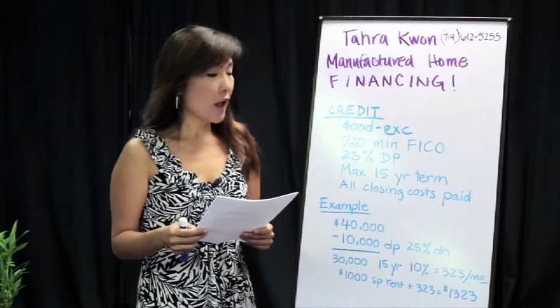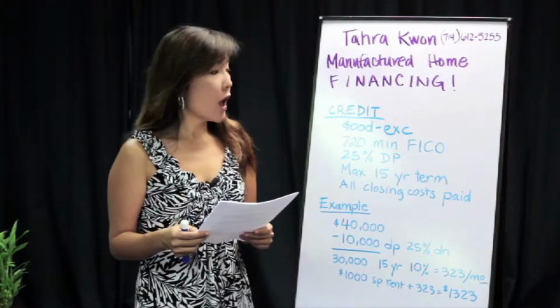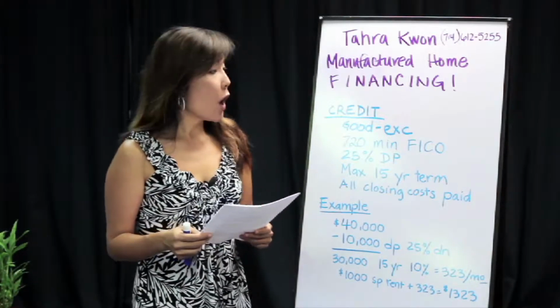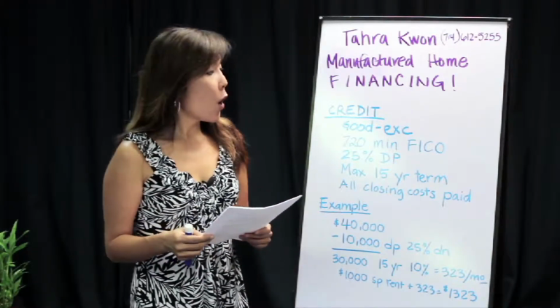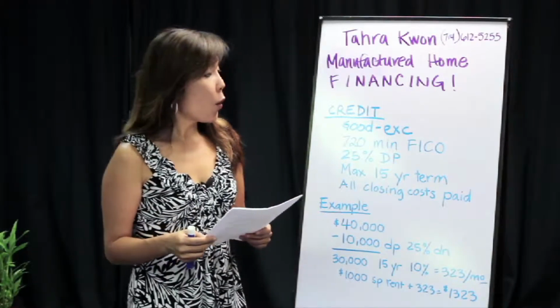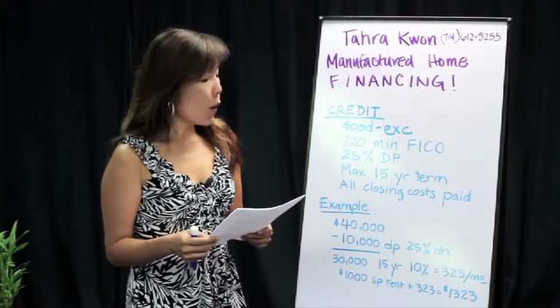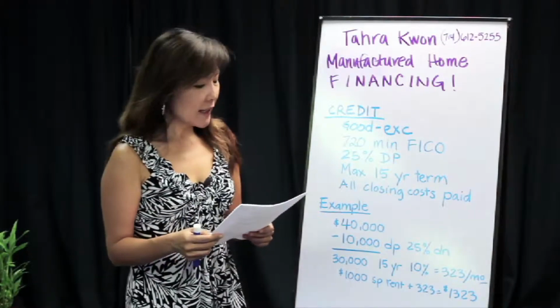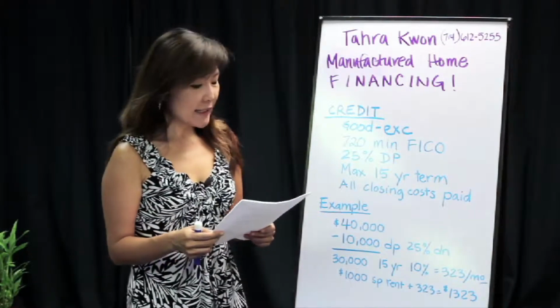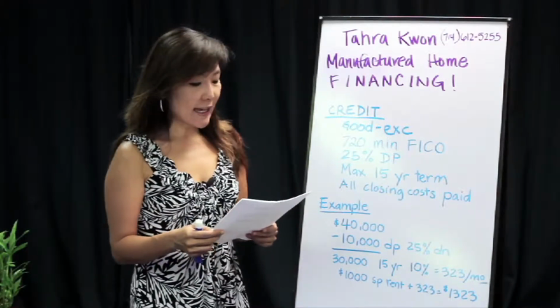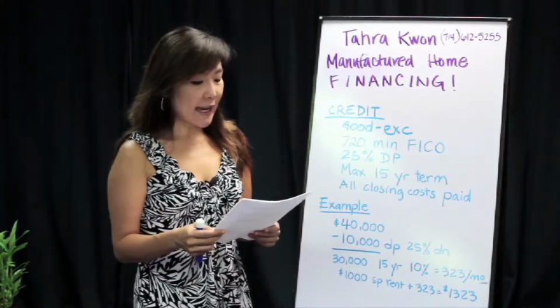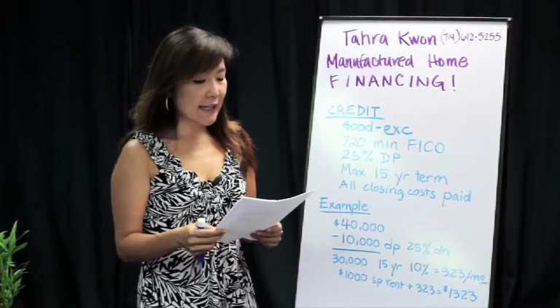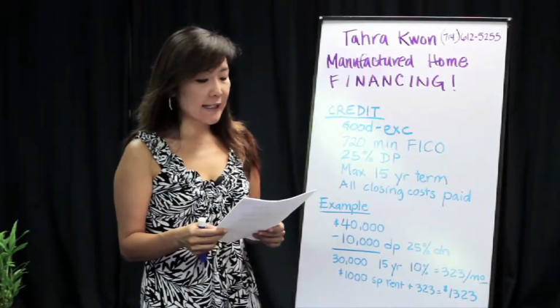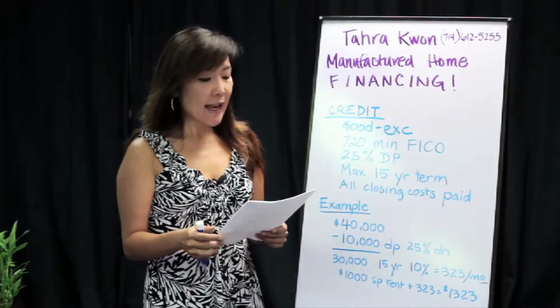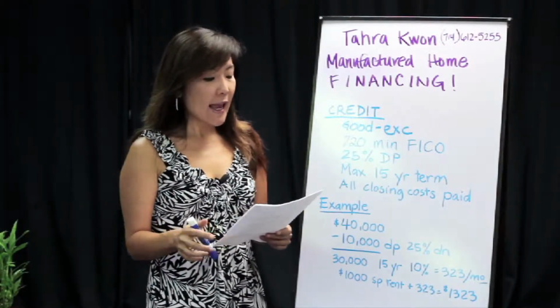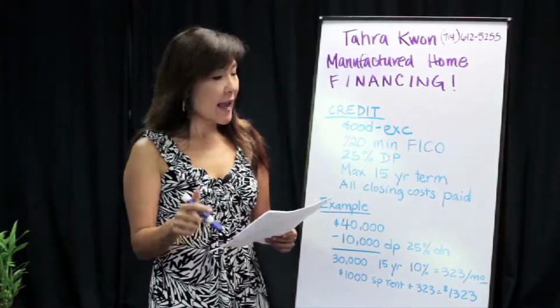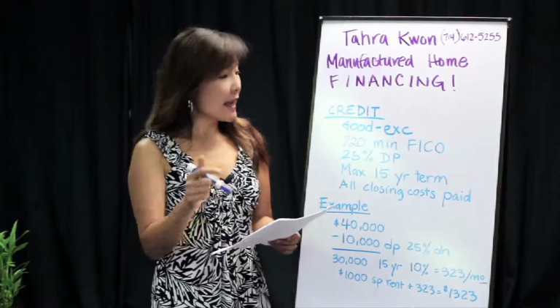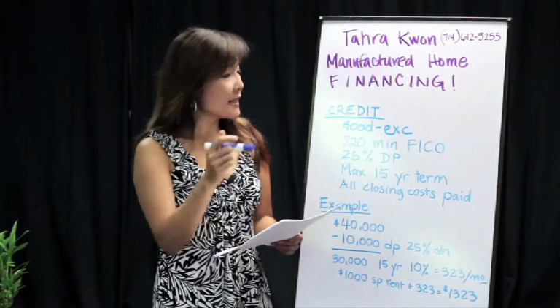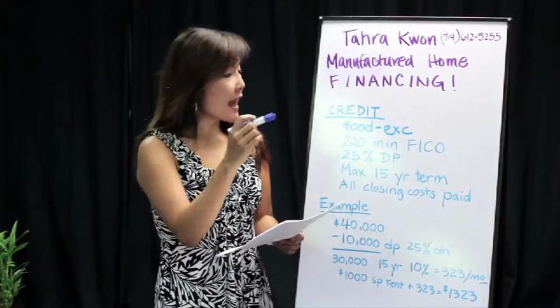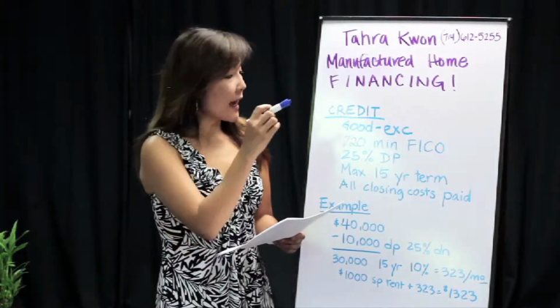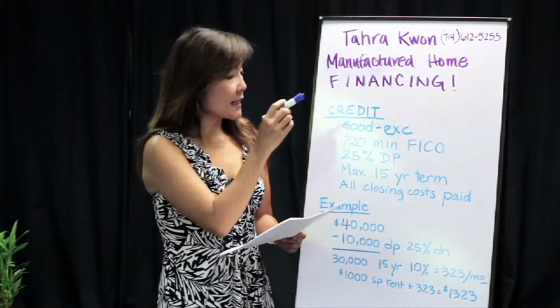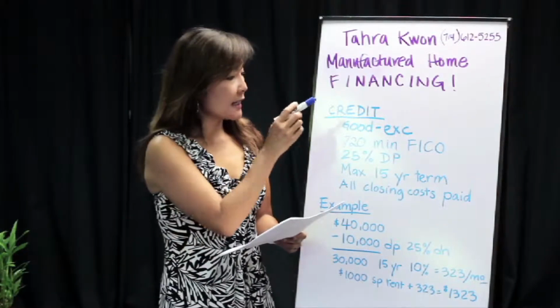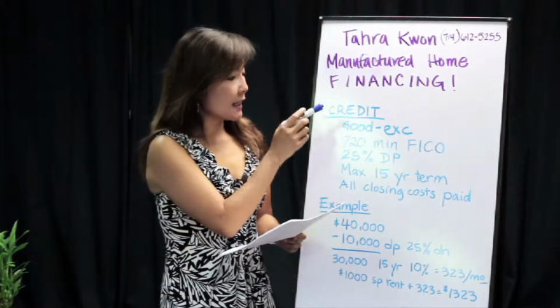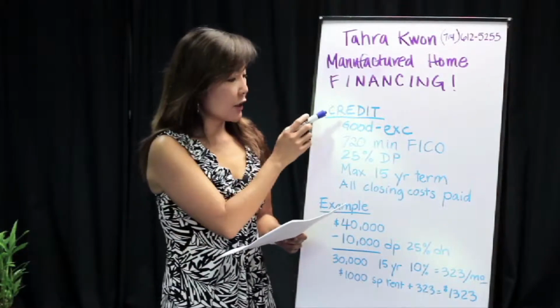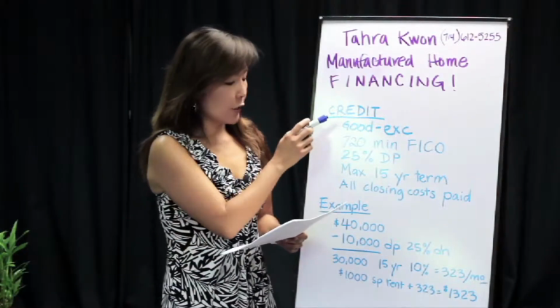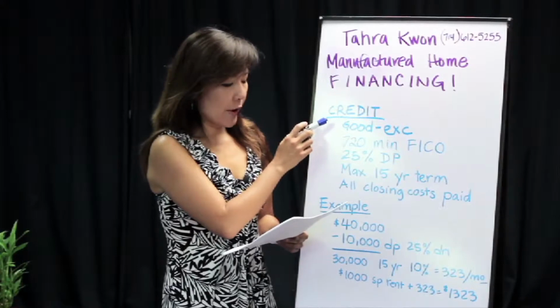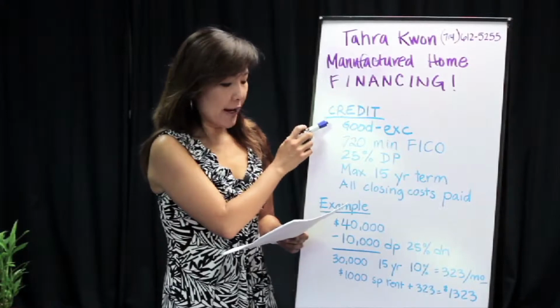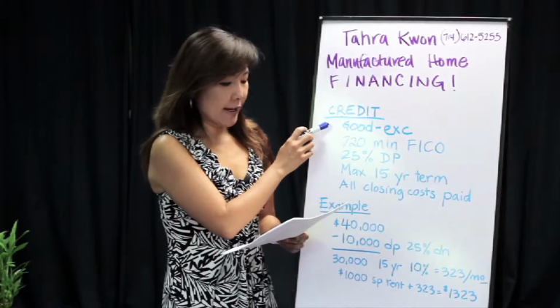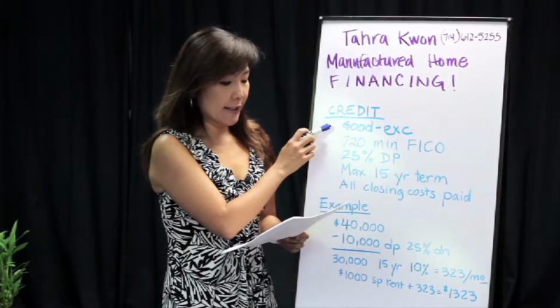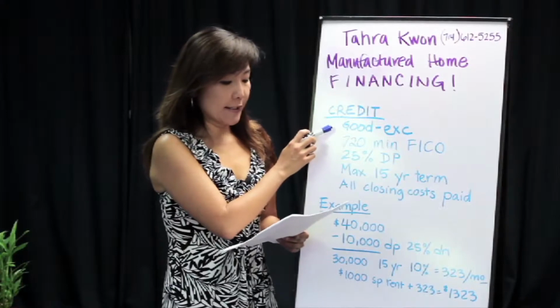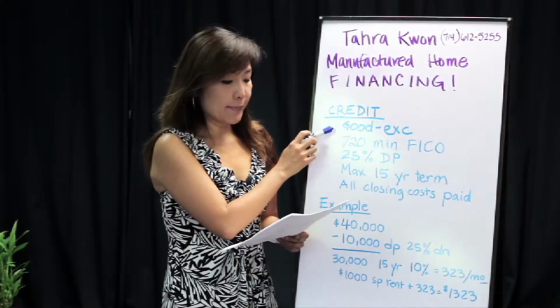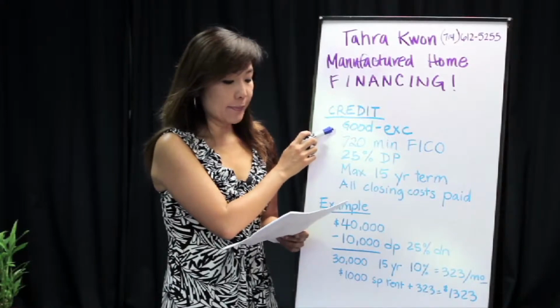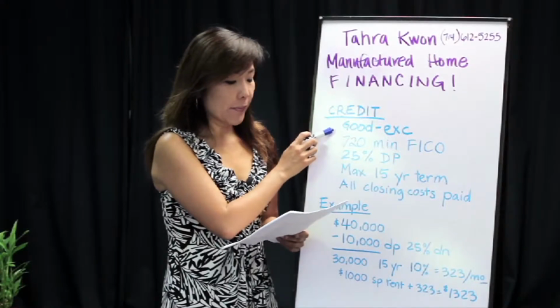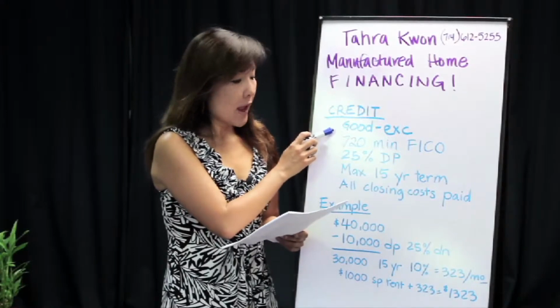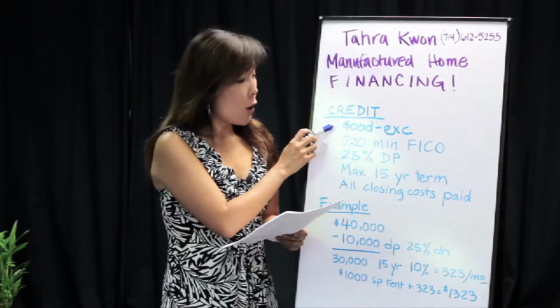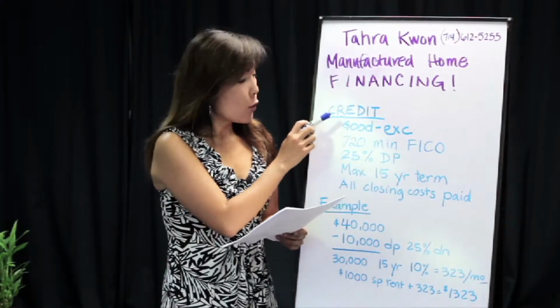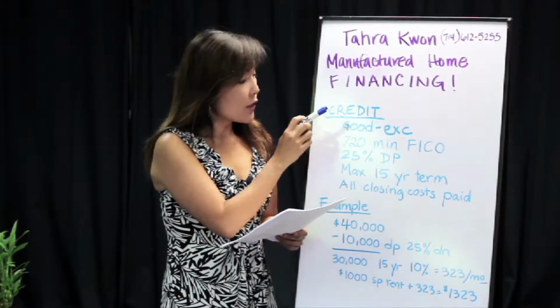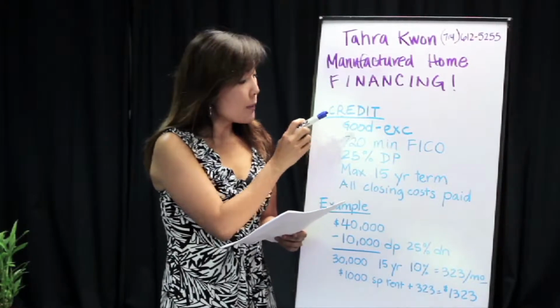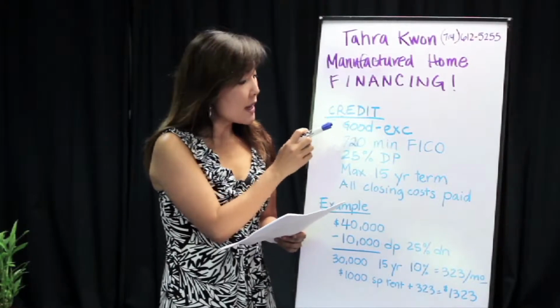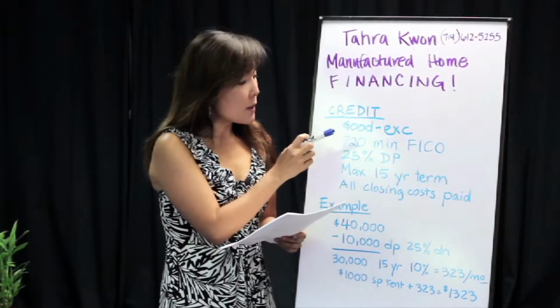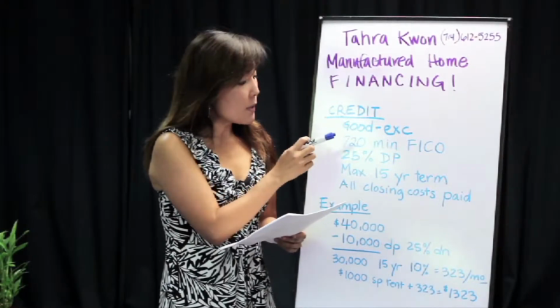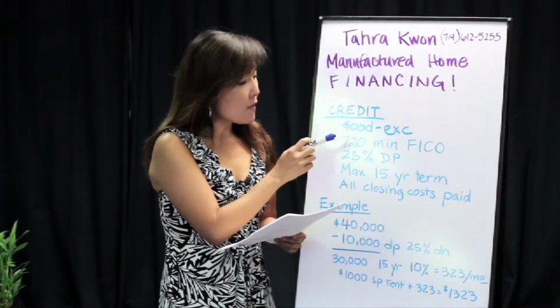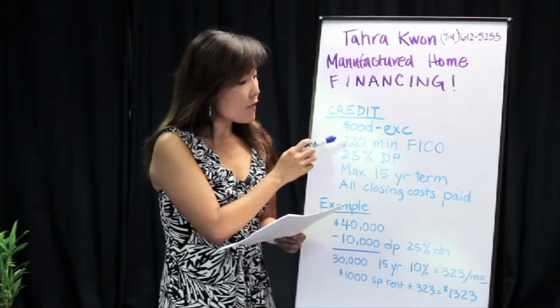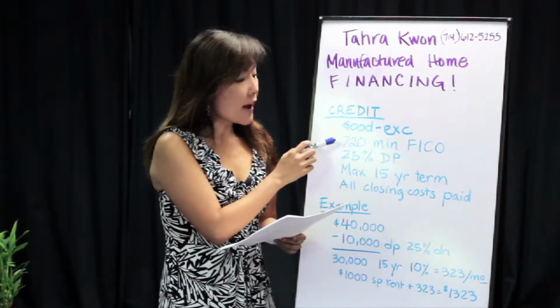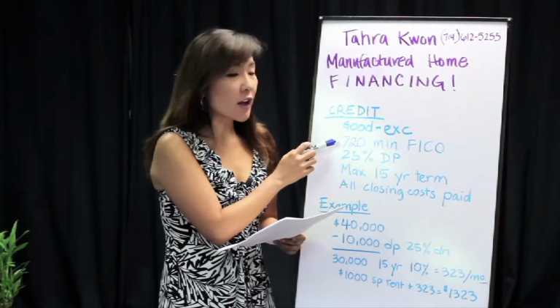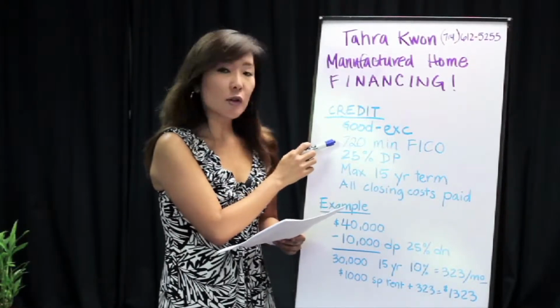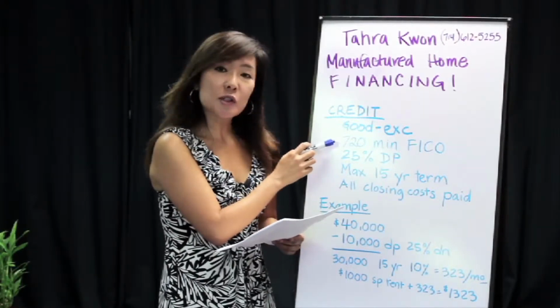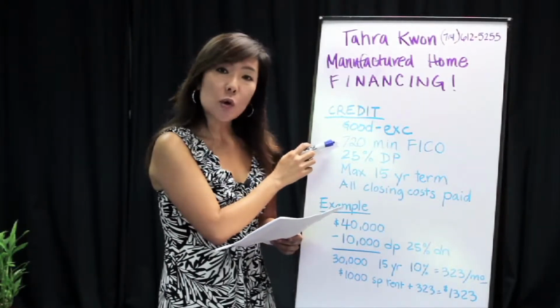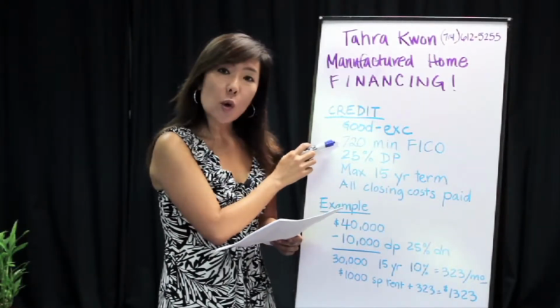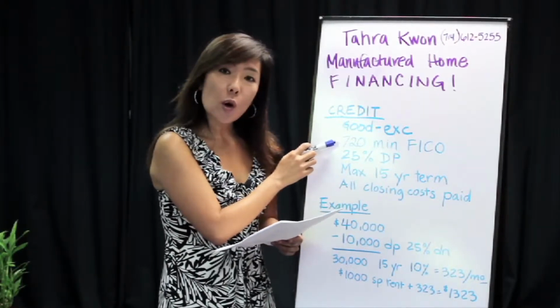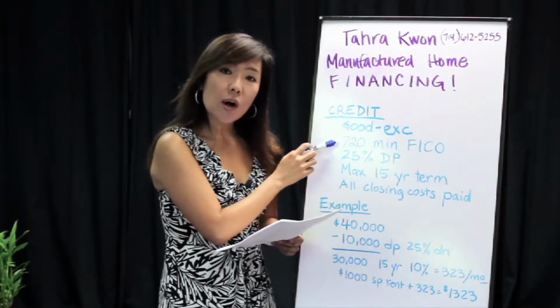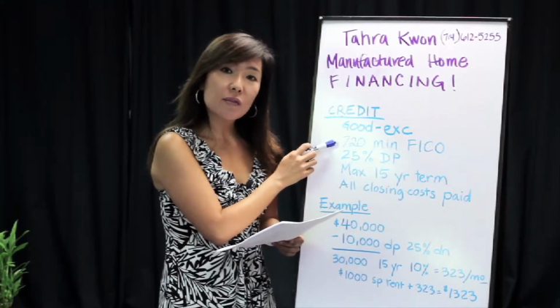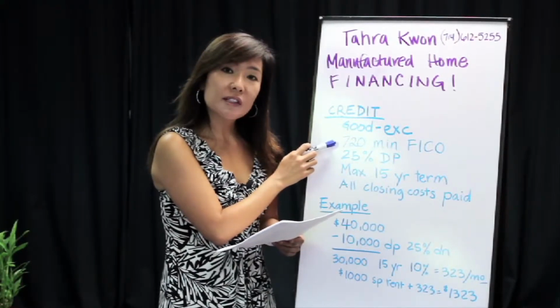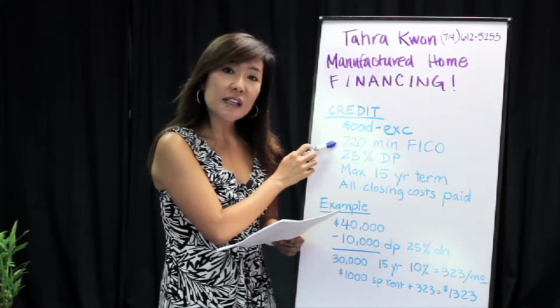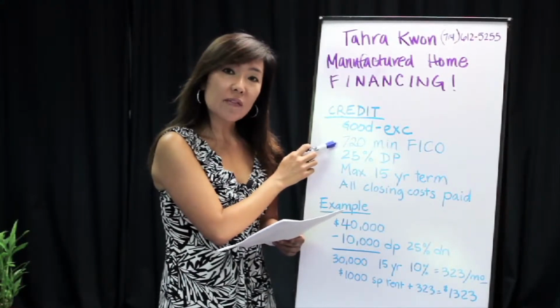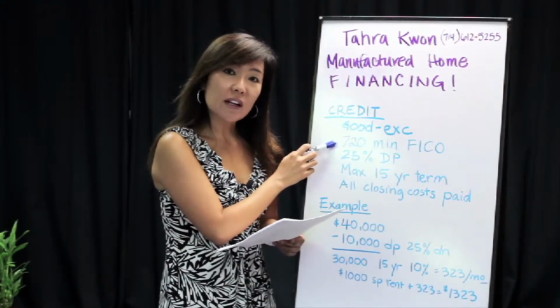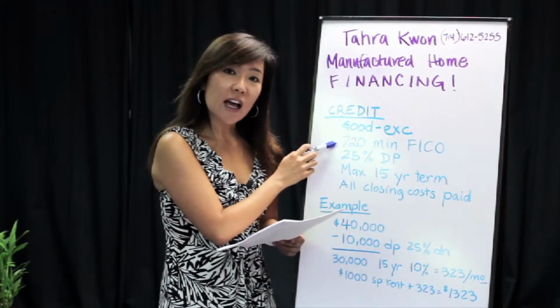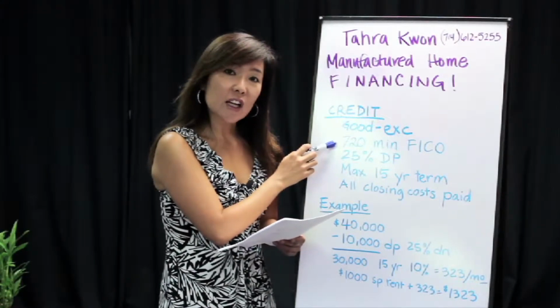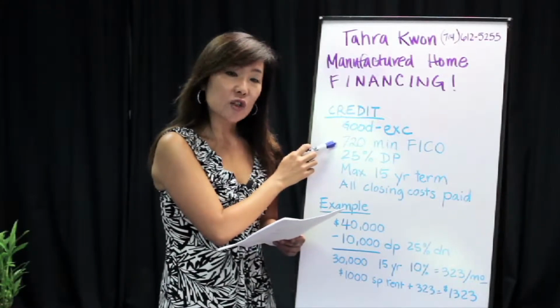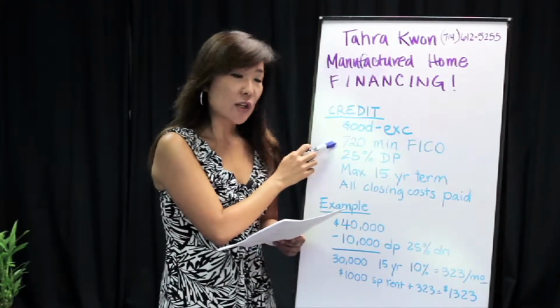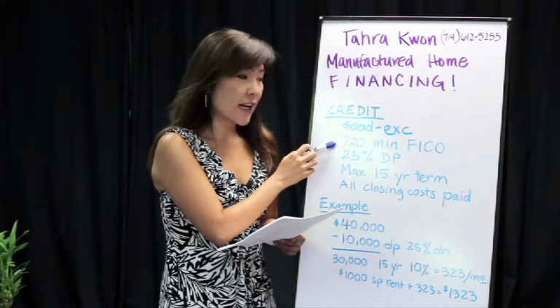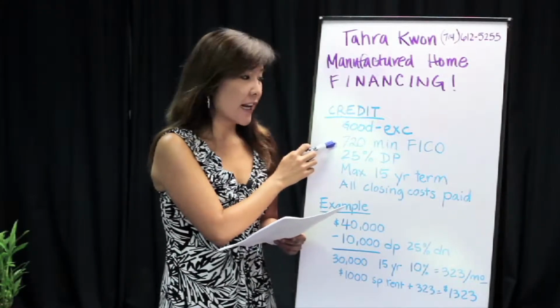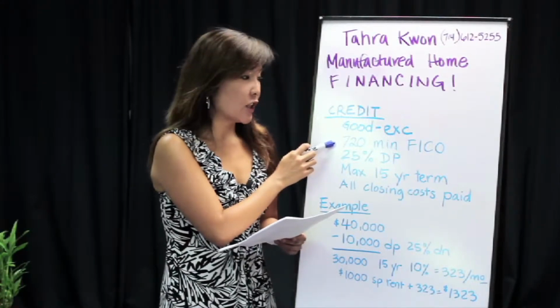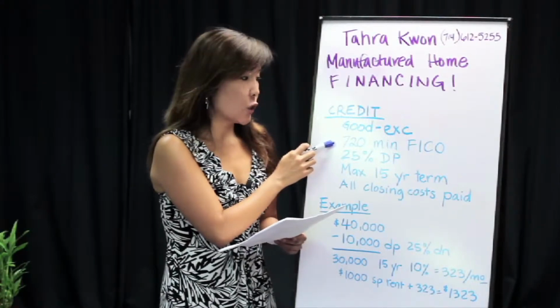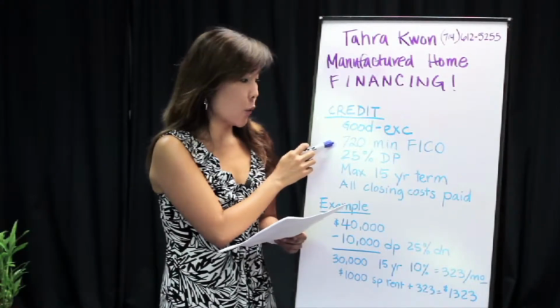What it takes is excellent credit with a minimum FICO score of 720.